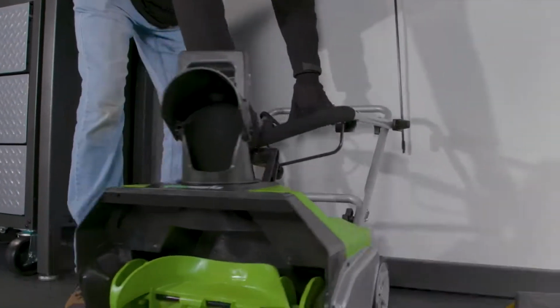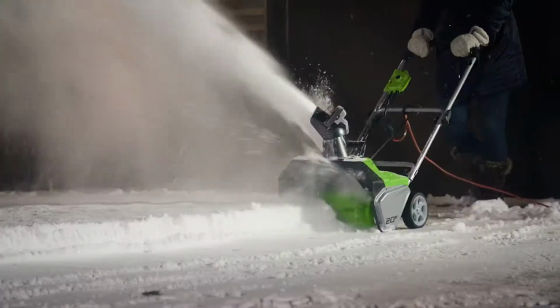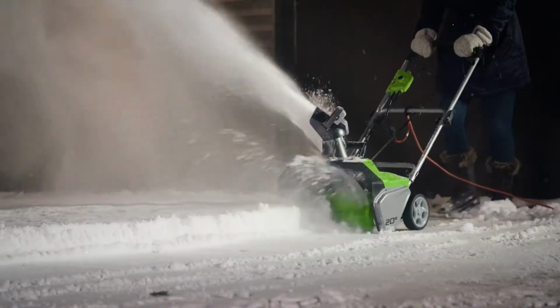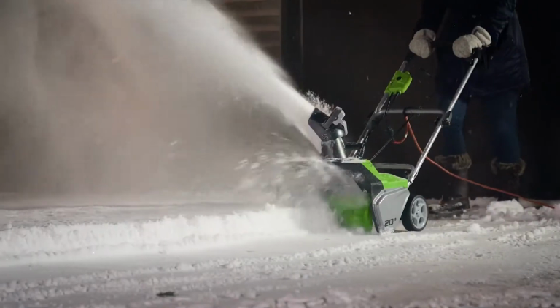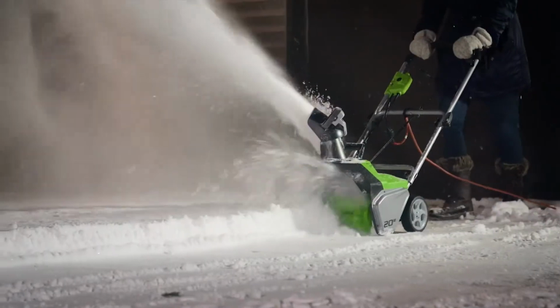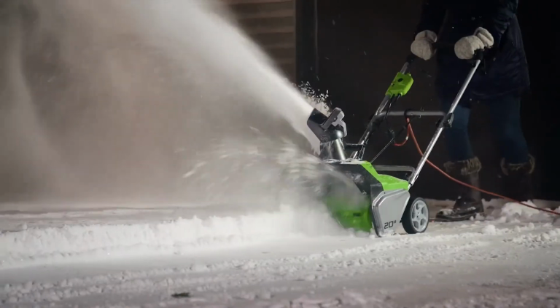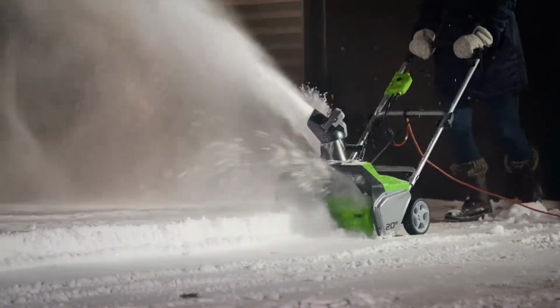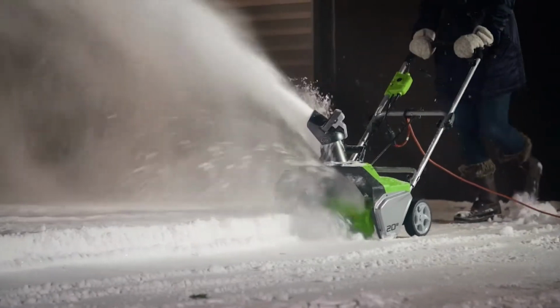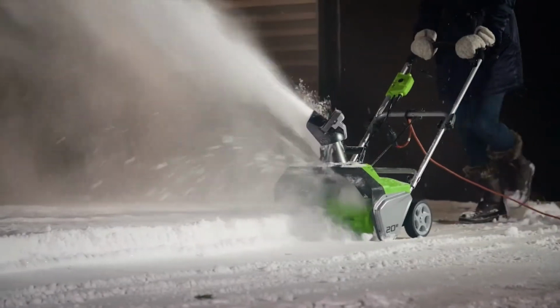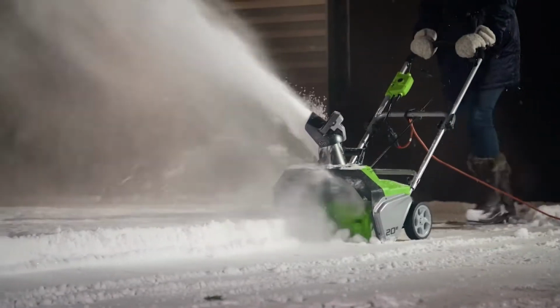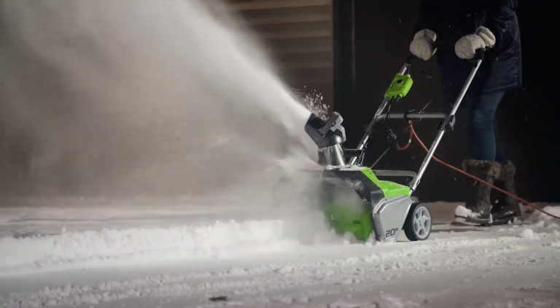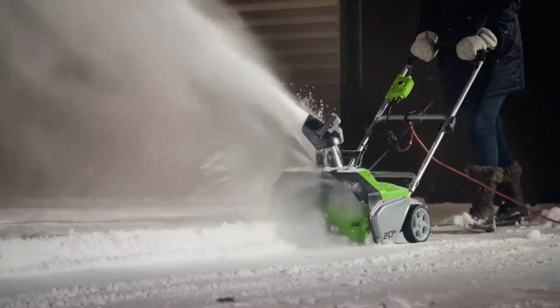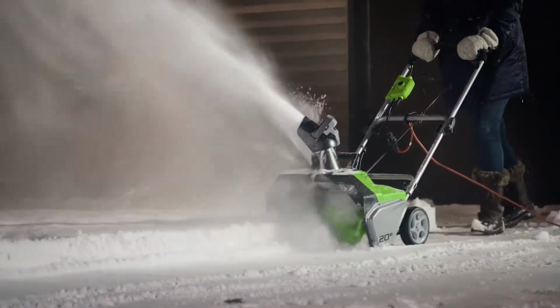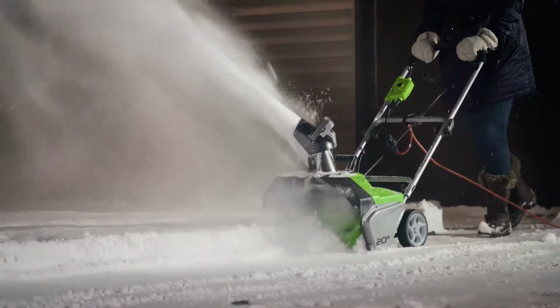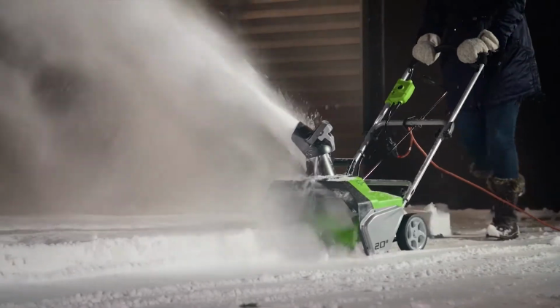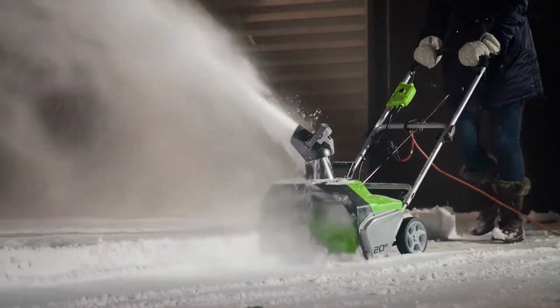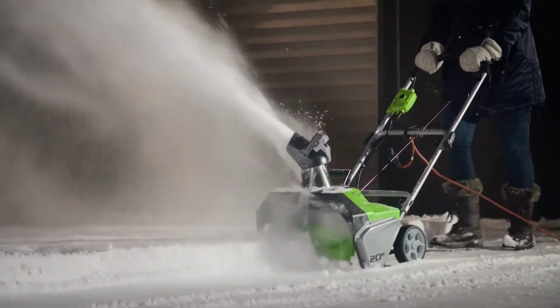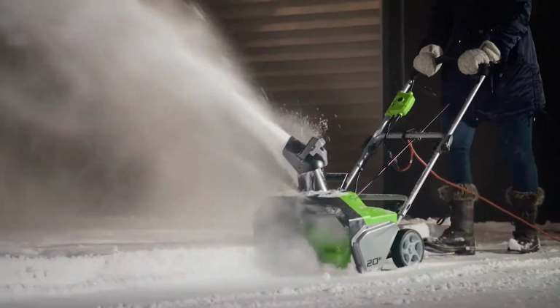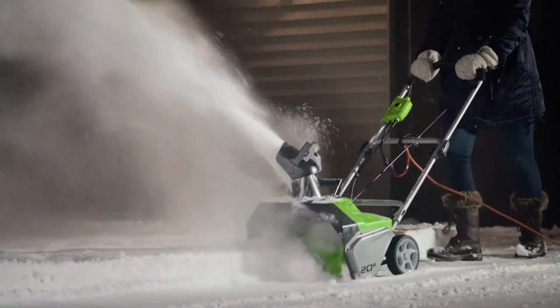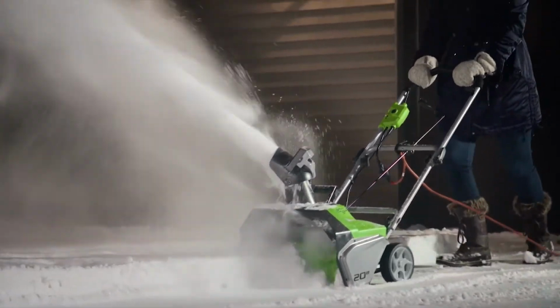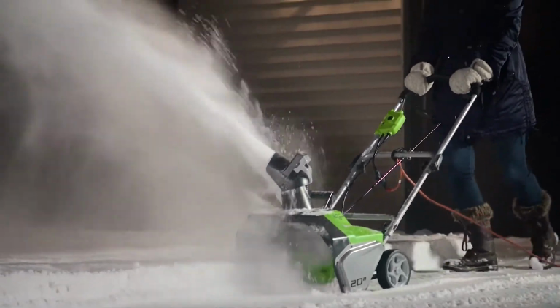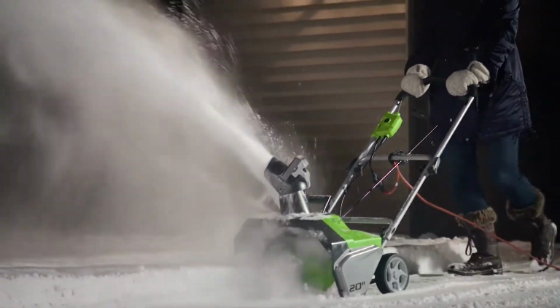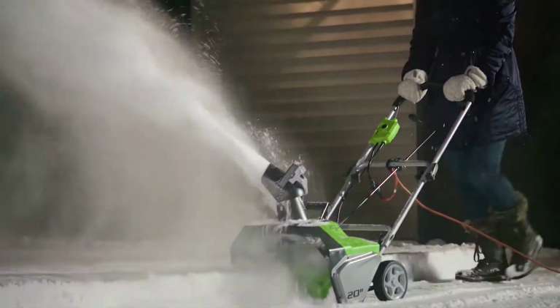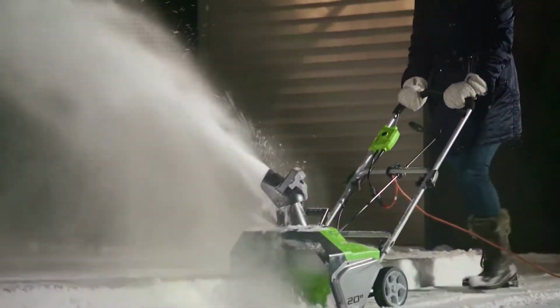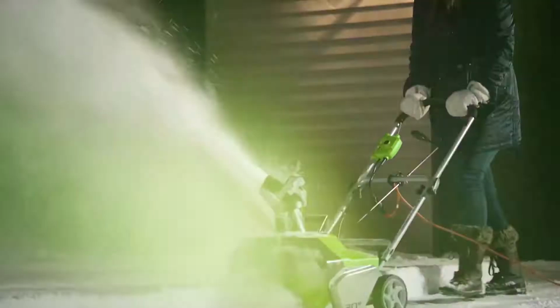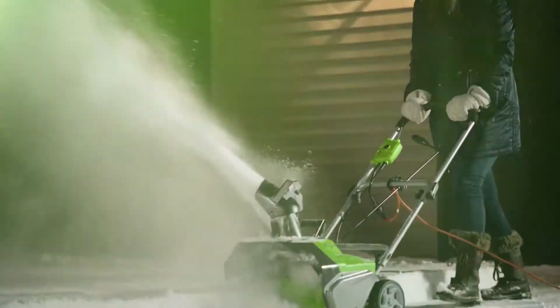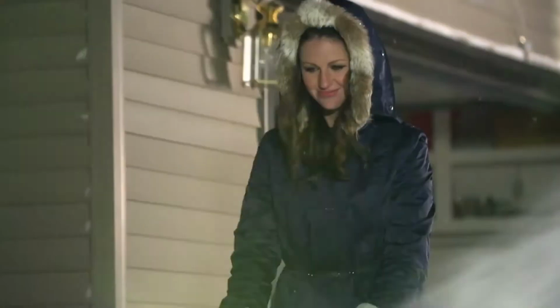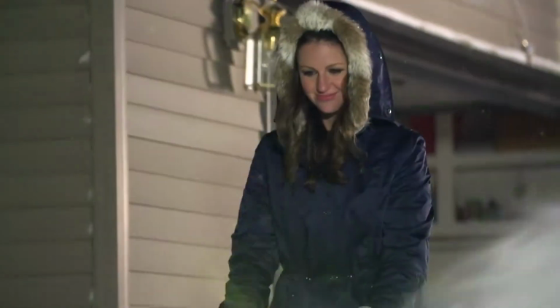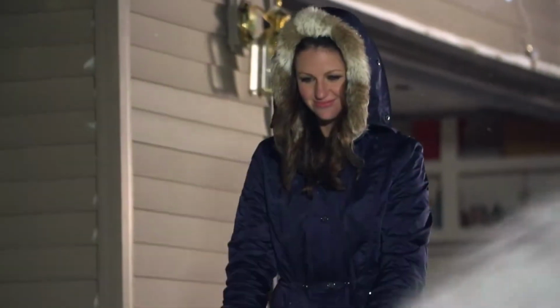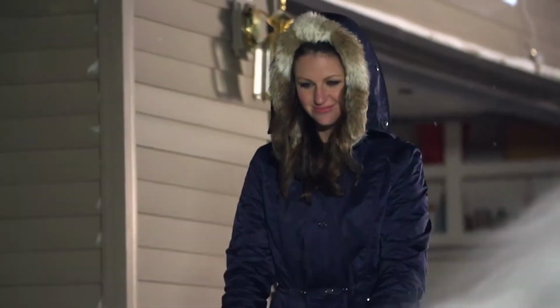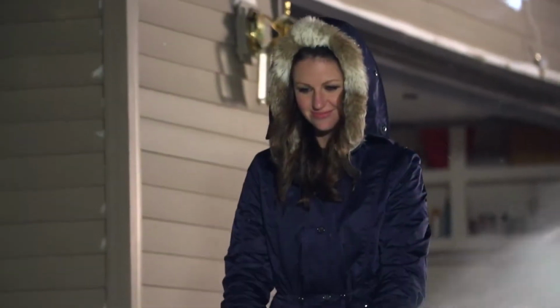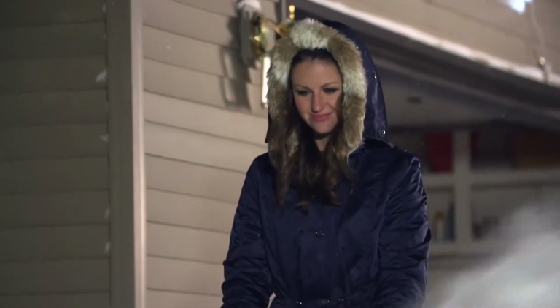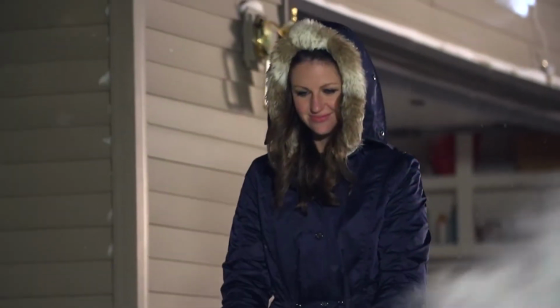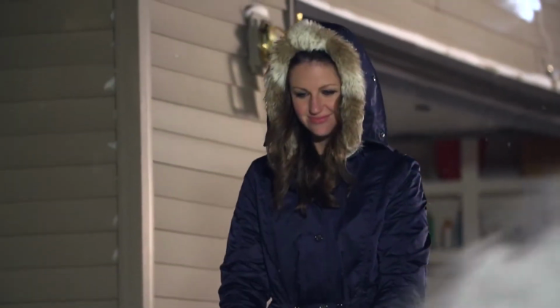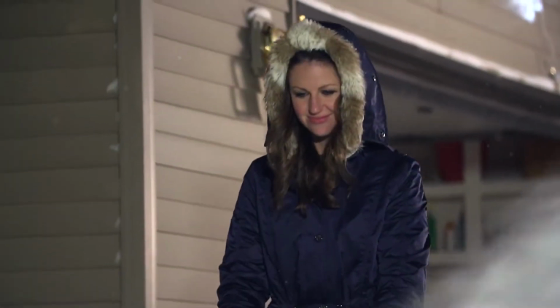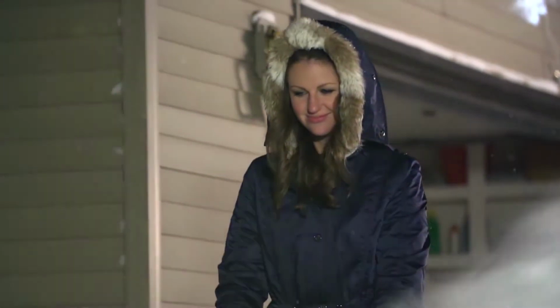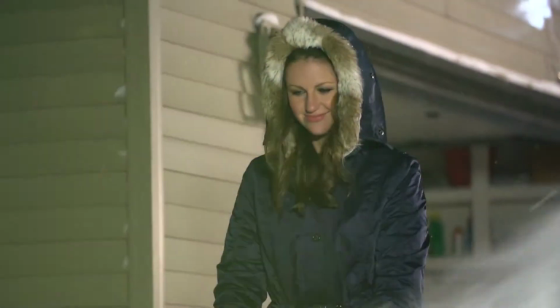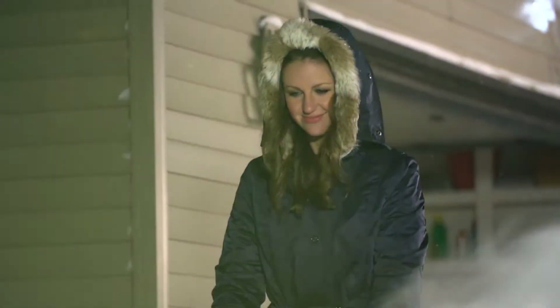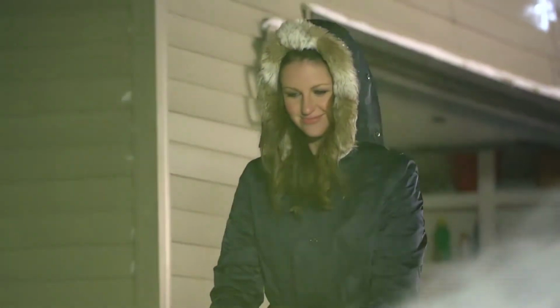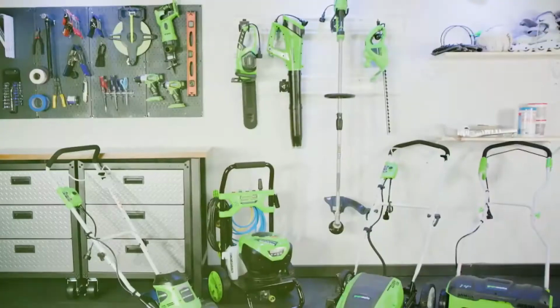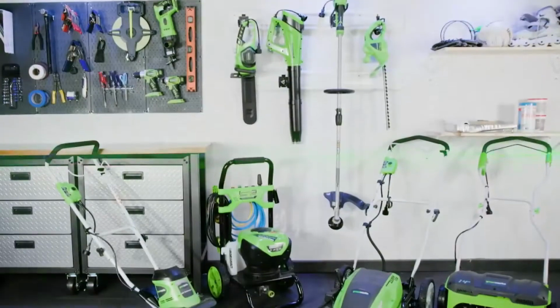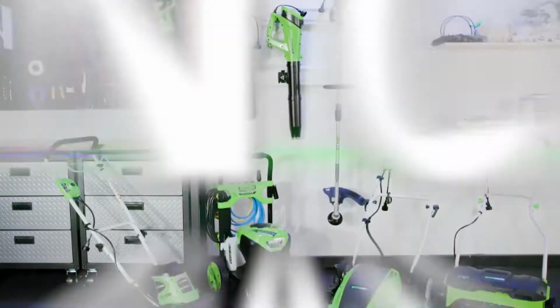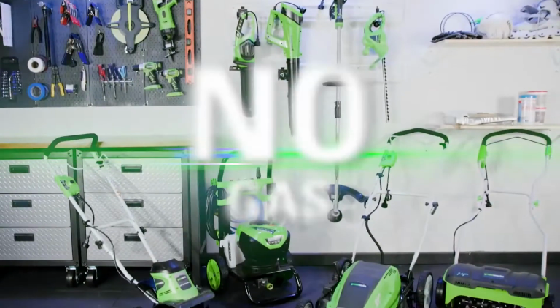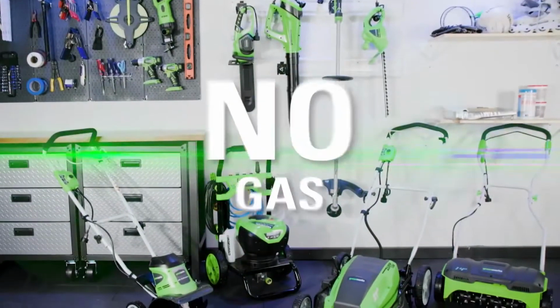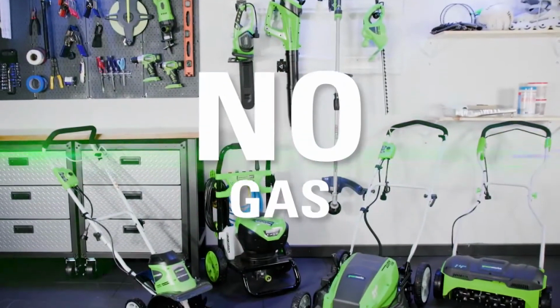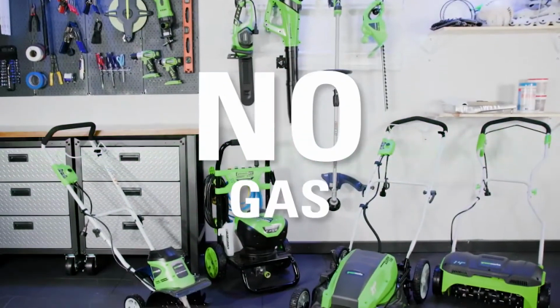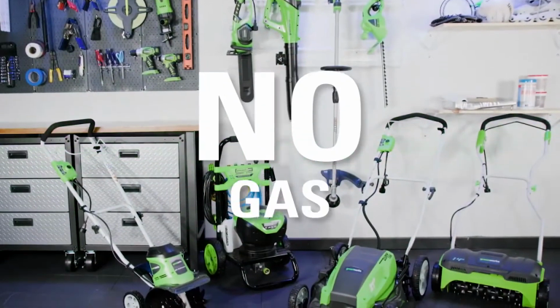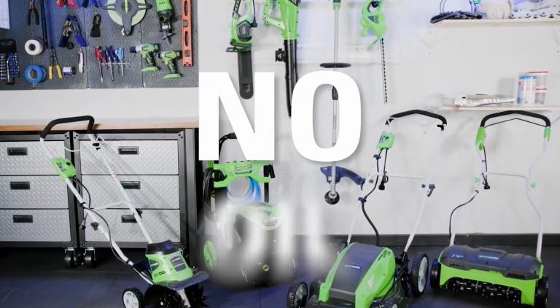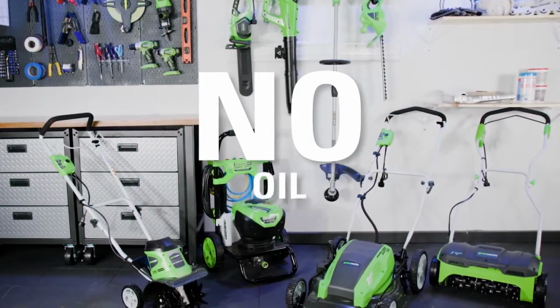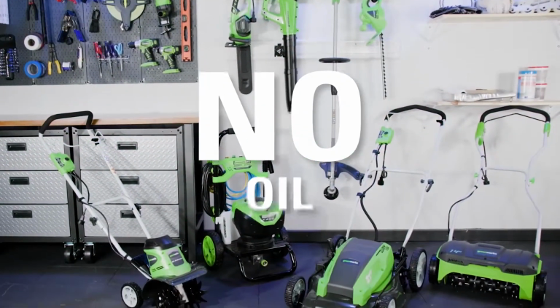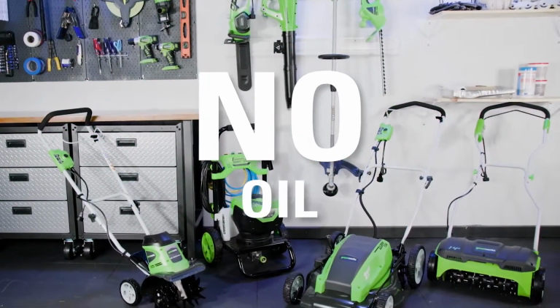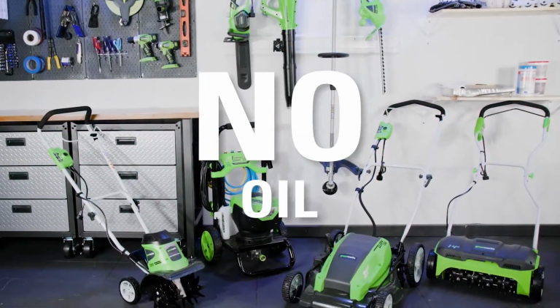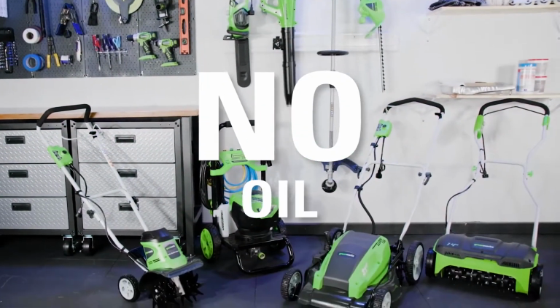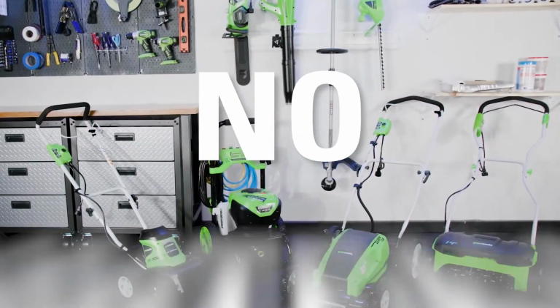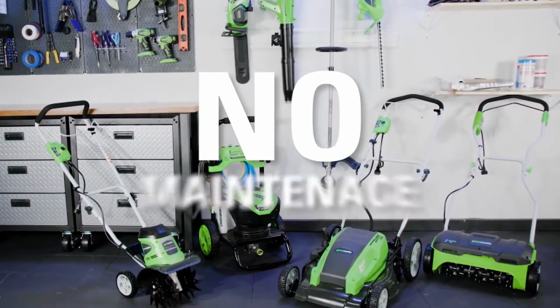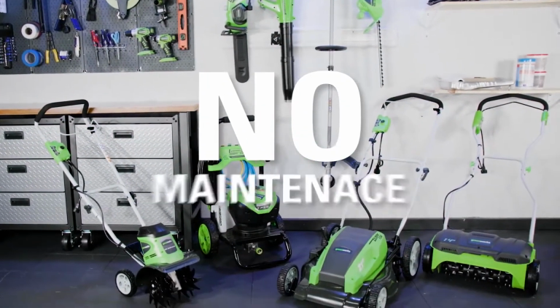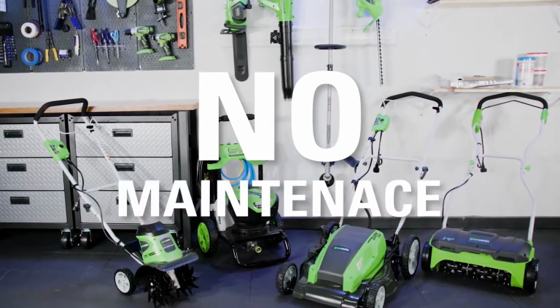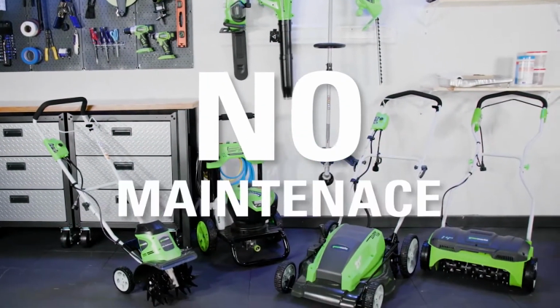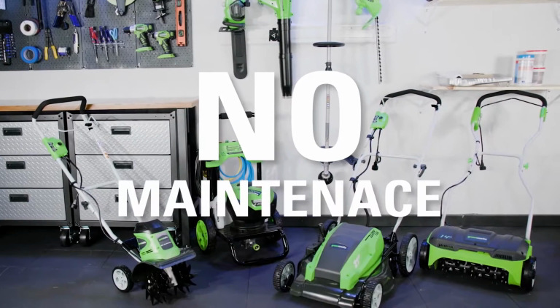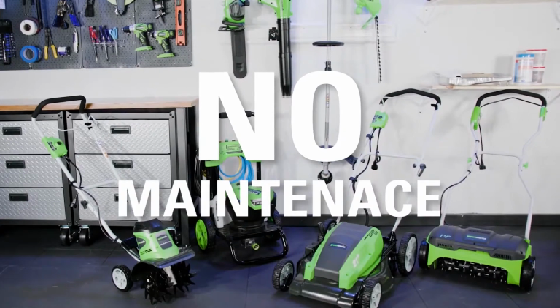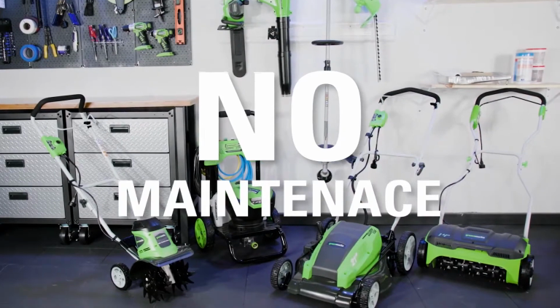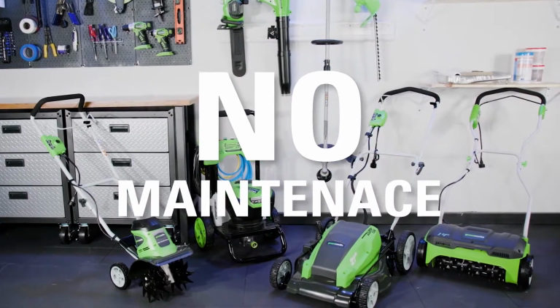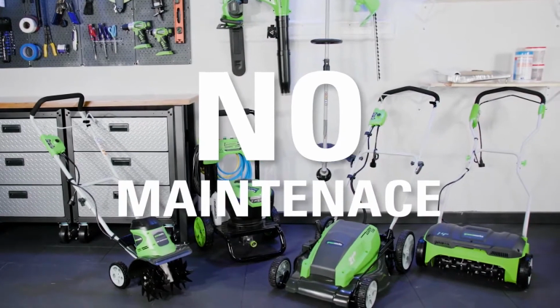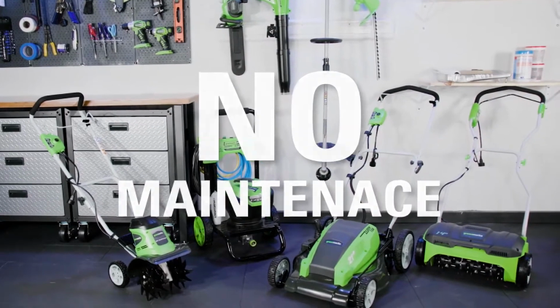The 13-amp 20-inch corded snow thrower is an ideal alternative to gas. No gas, no oil, no maintenance.